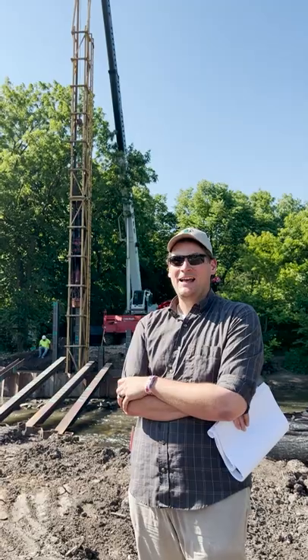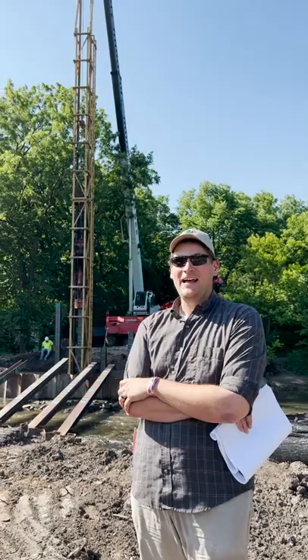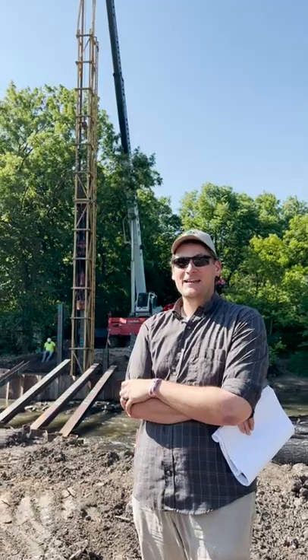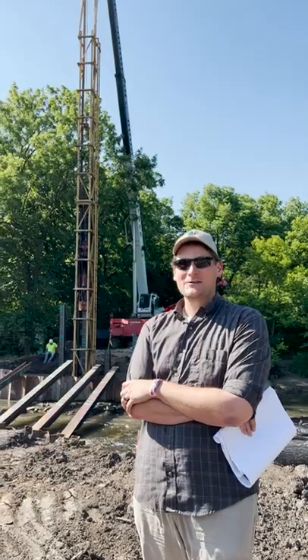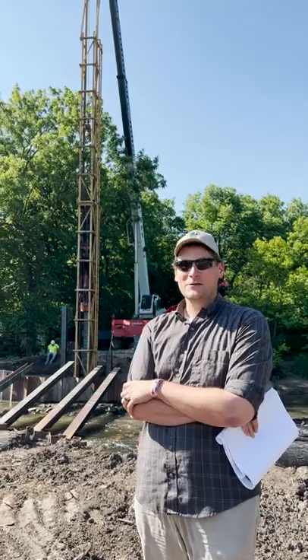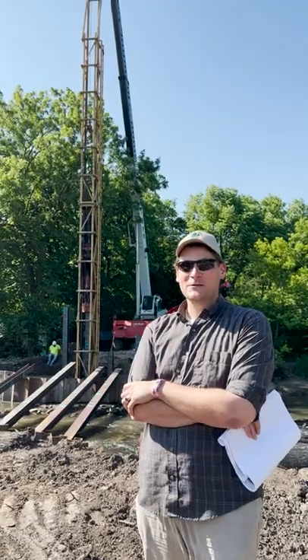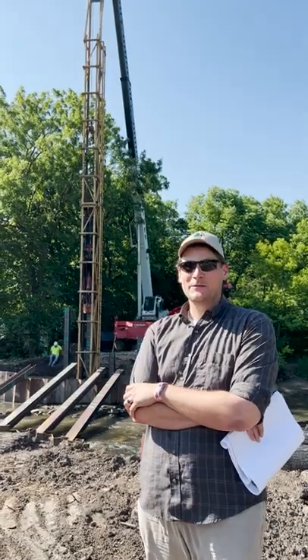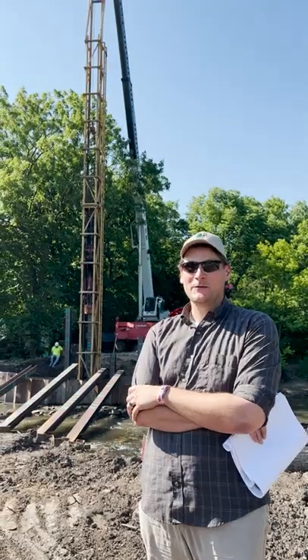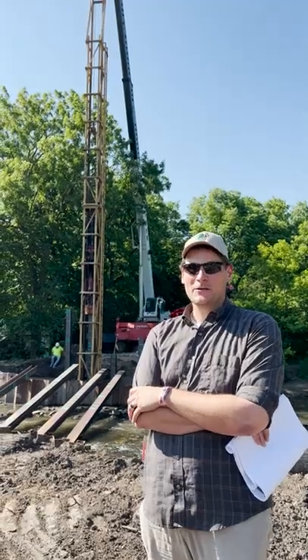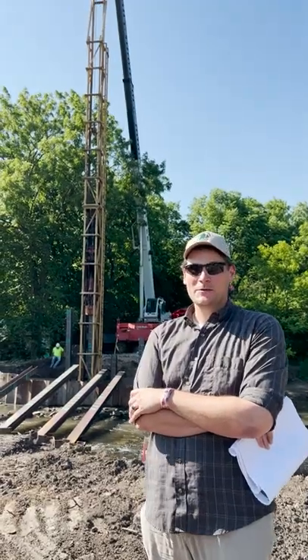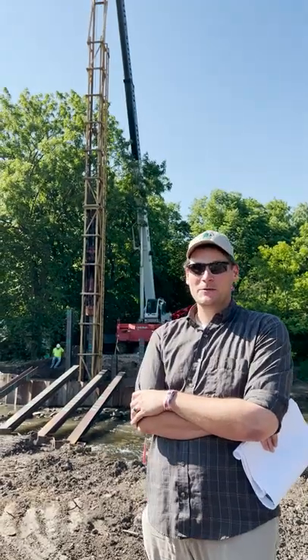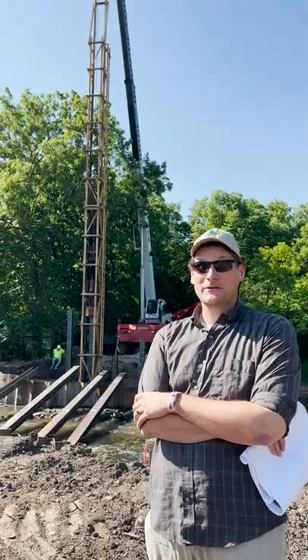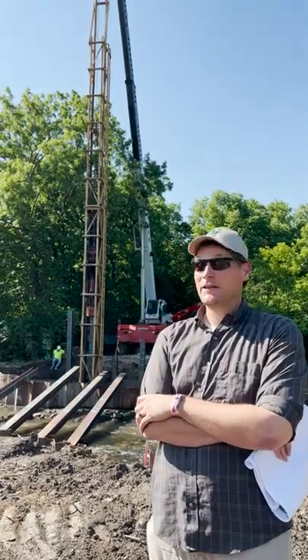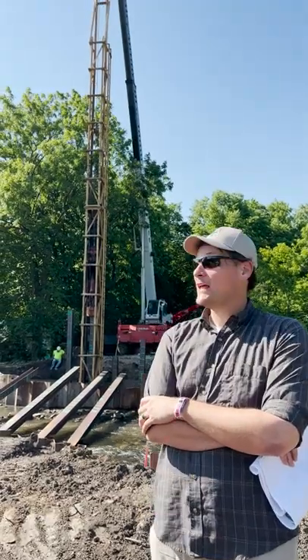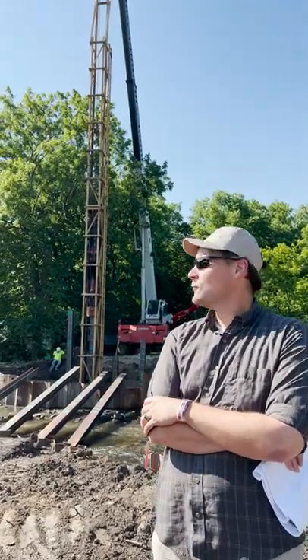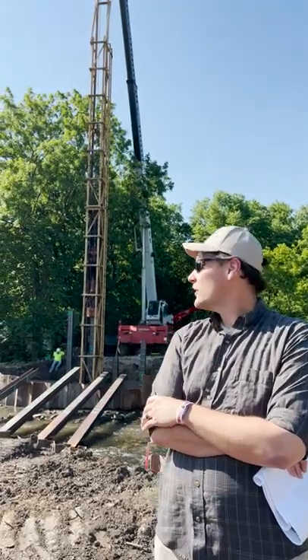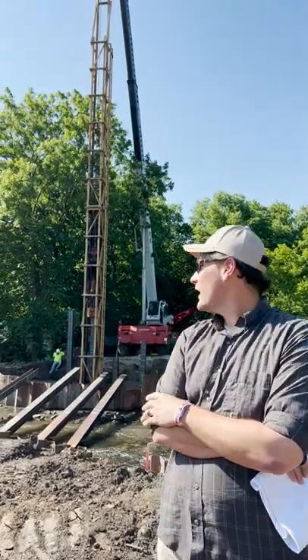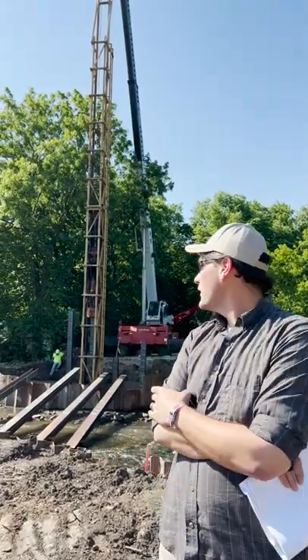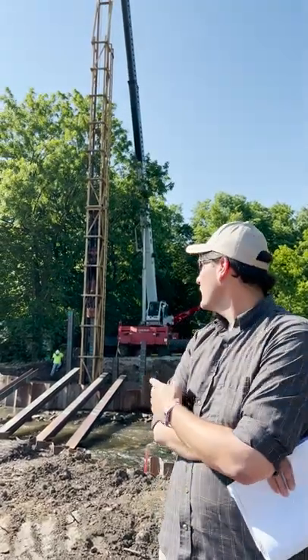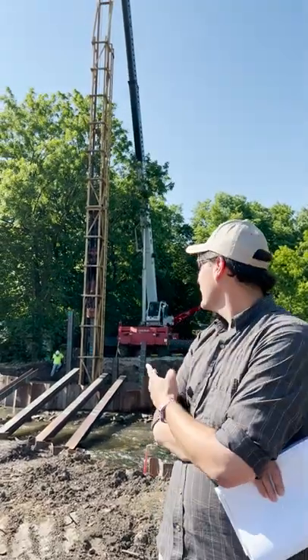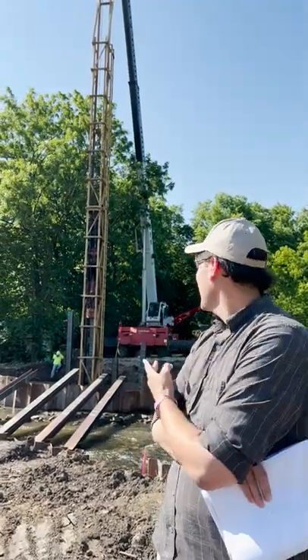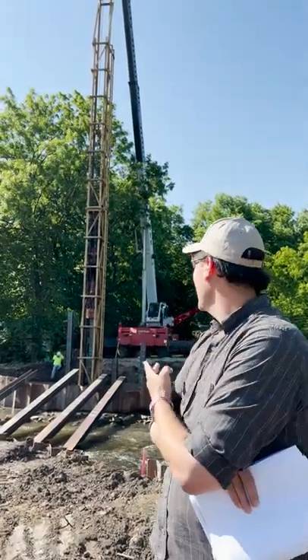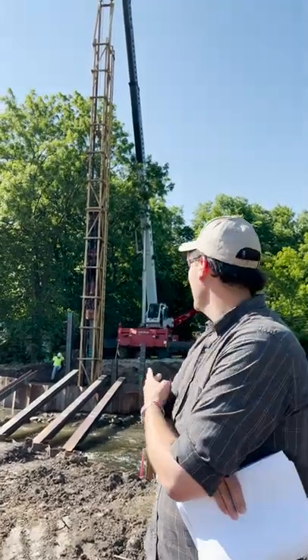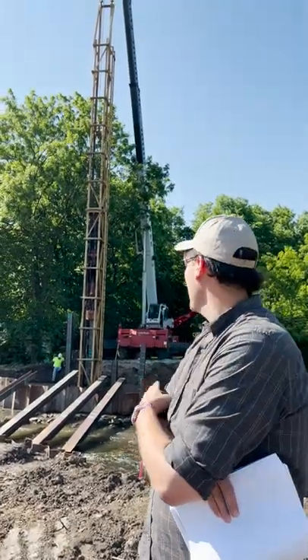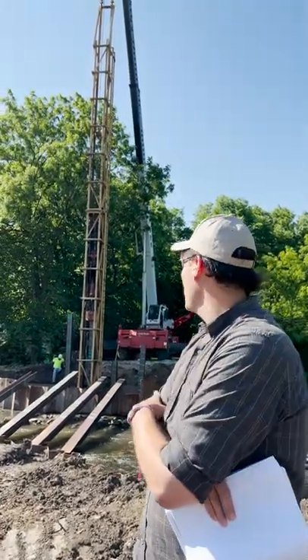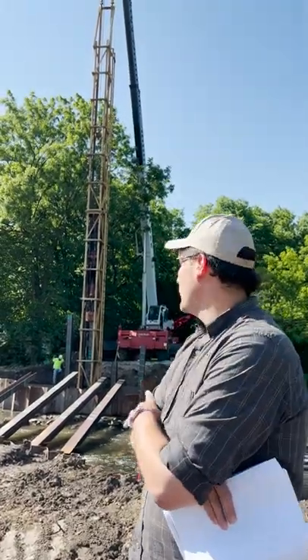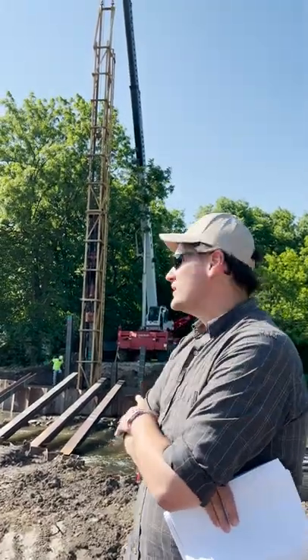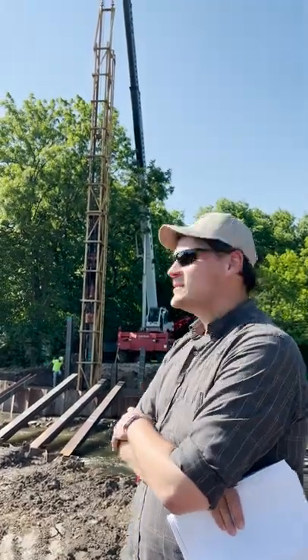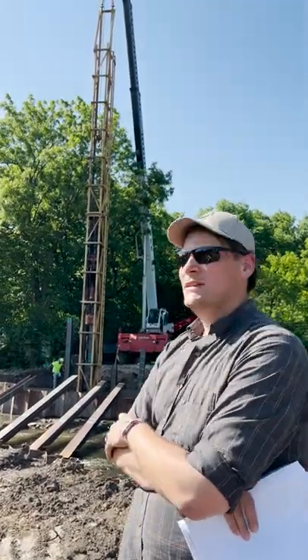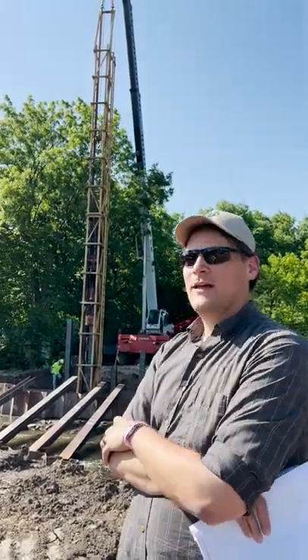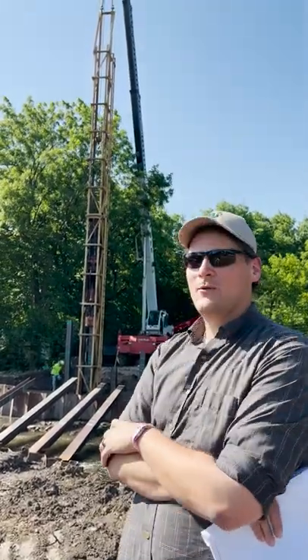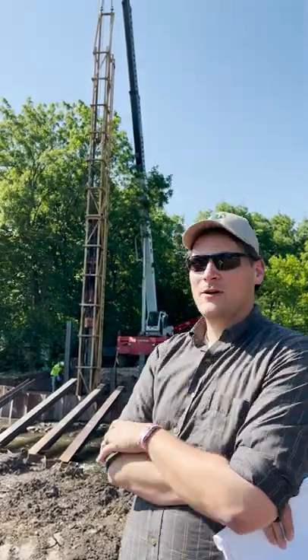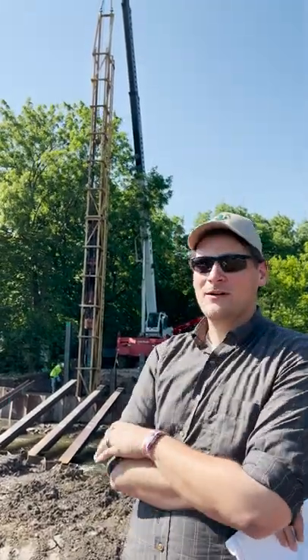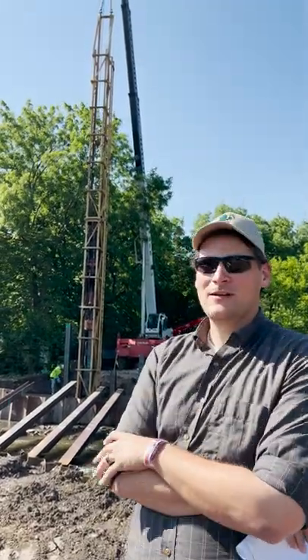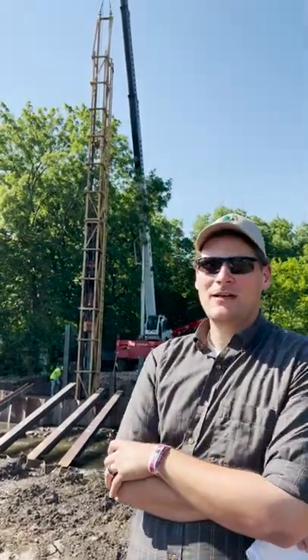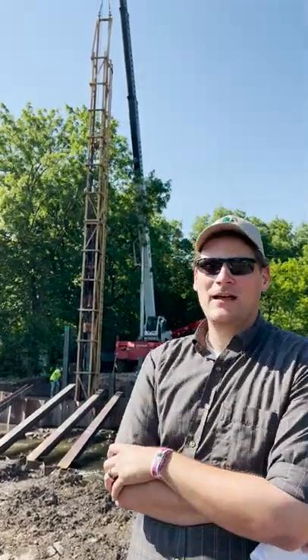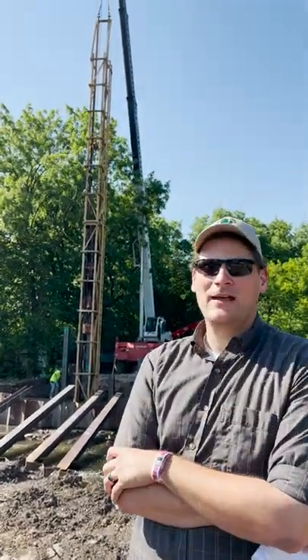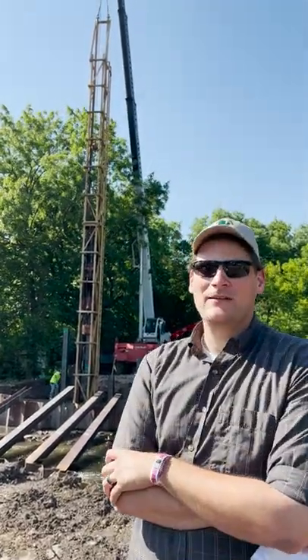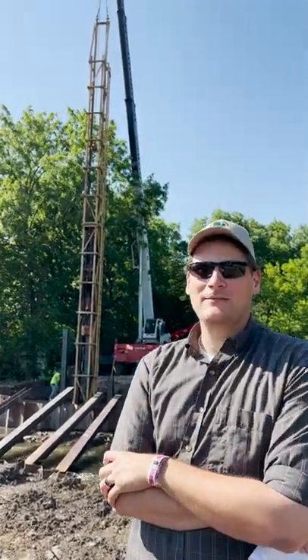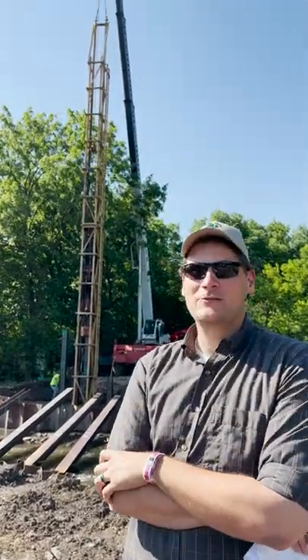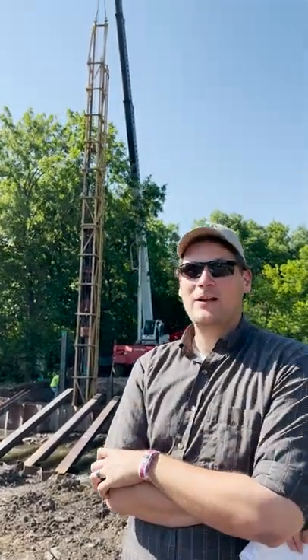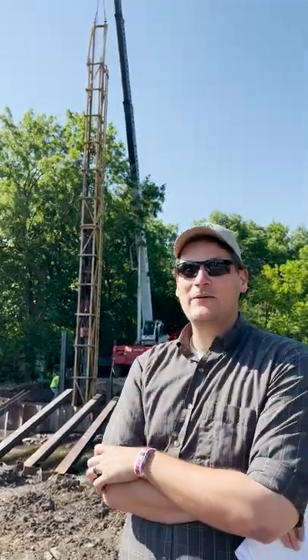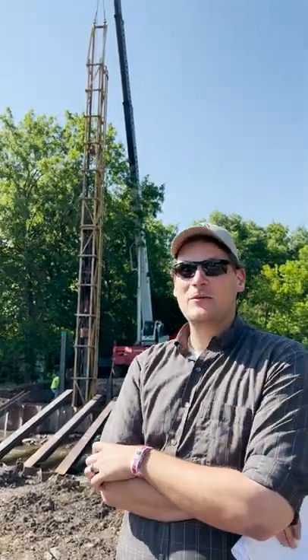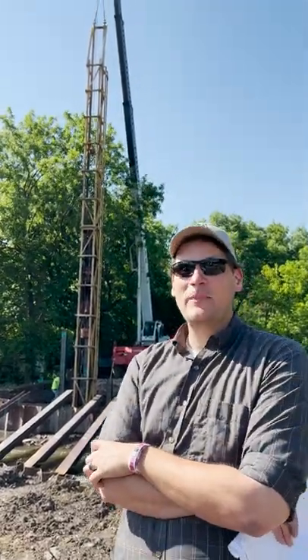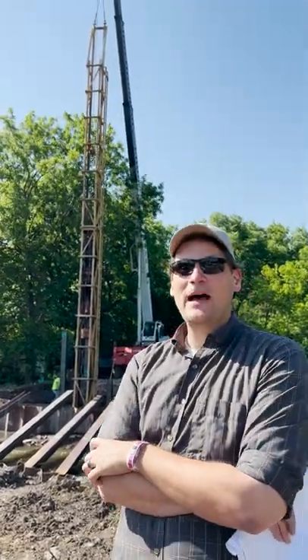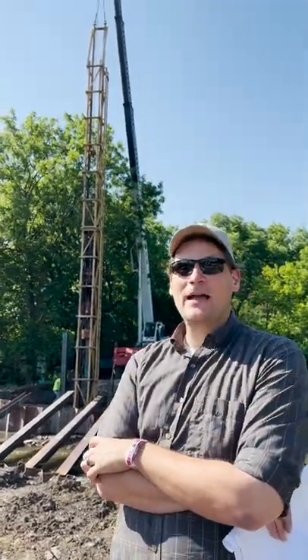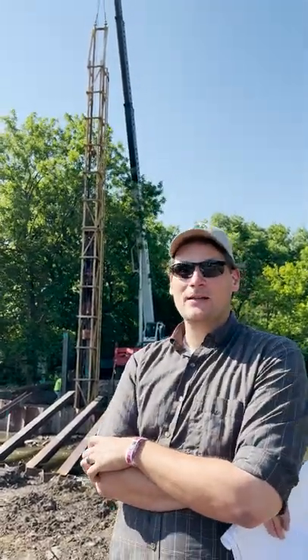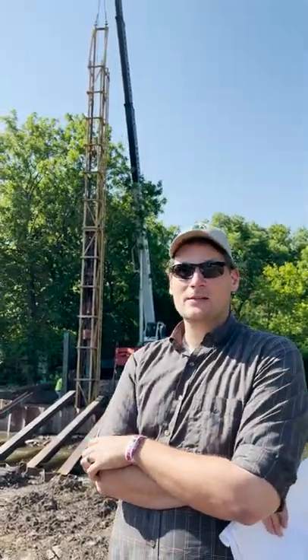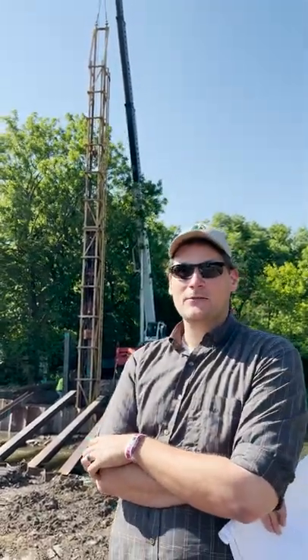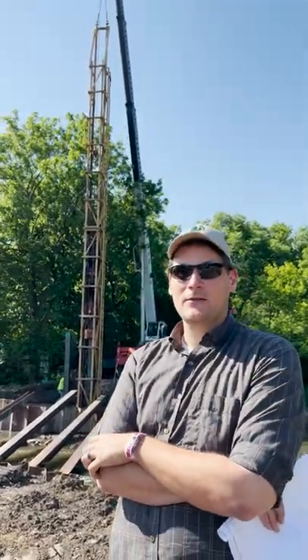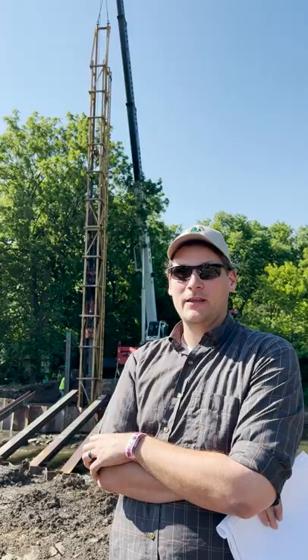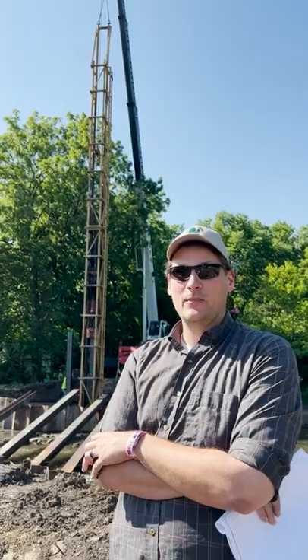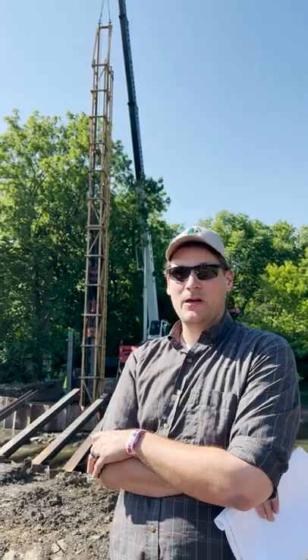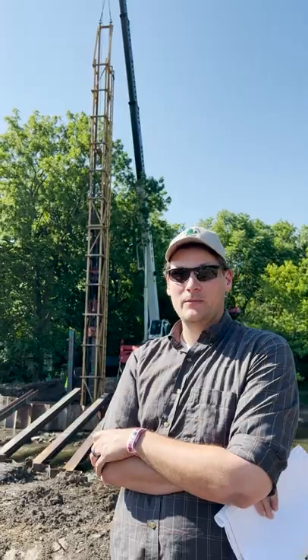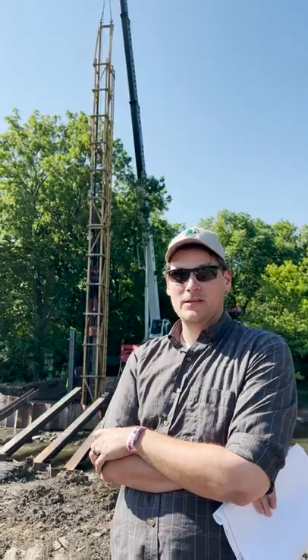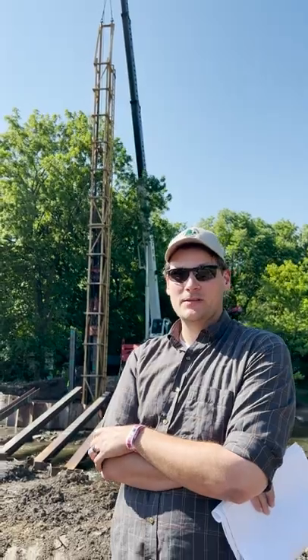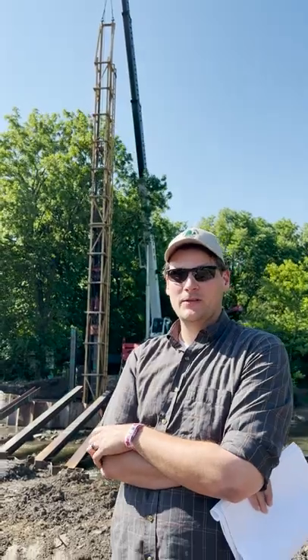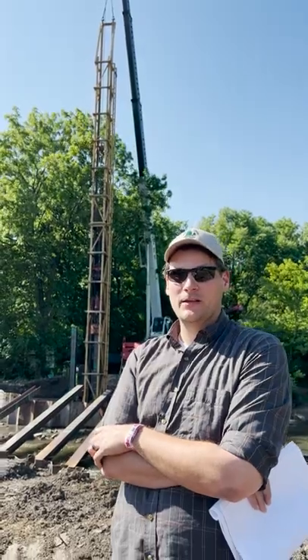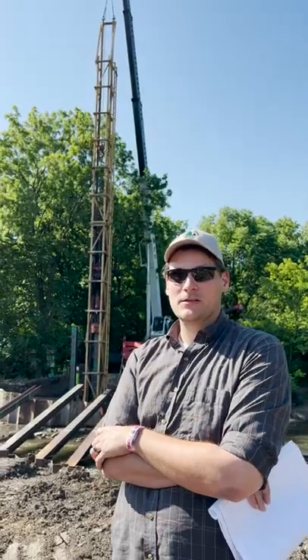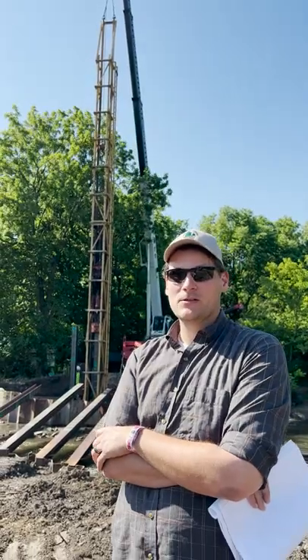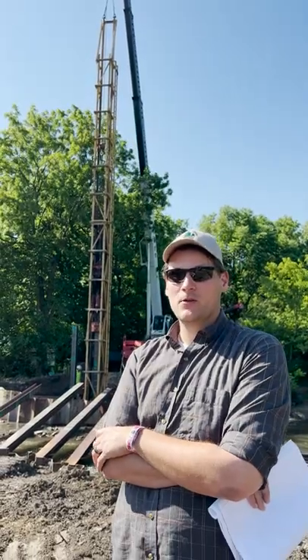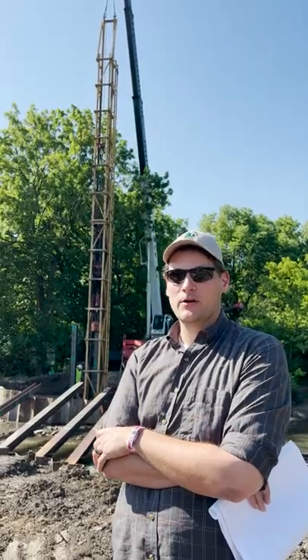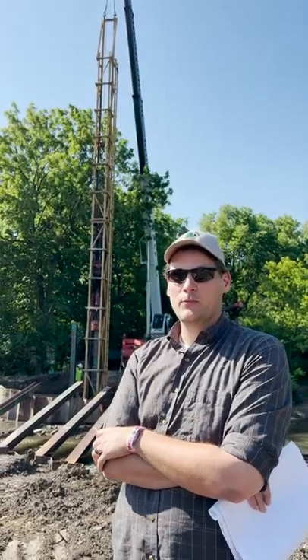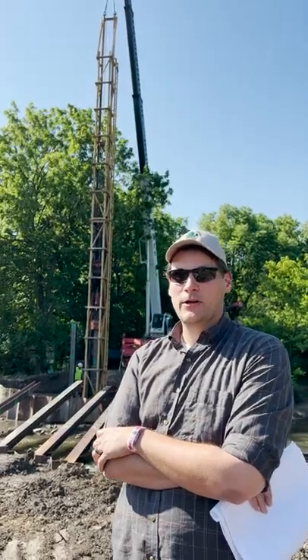Hi, it's Christian with Forest Brewer again. We're out here at the Hidden Lake Bridge today. We're driving piles for the abutments for the historic bridge.